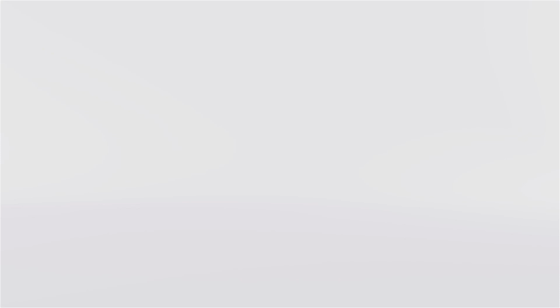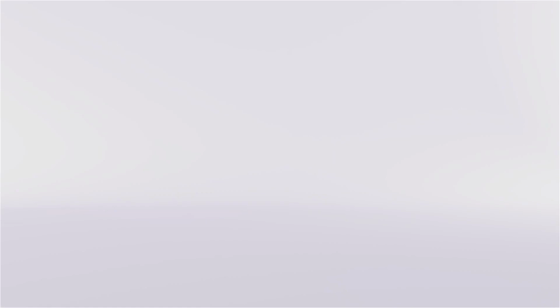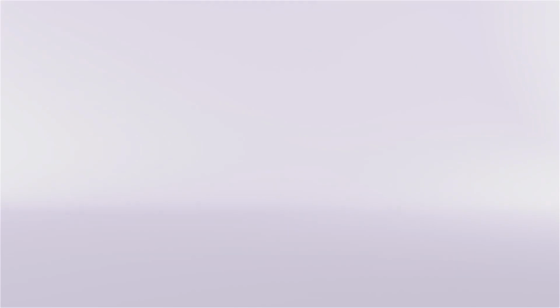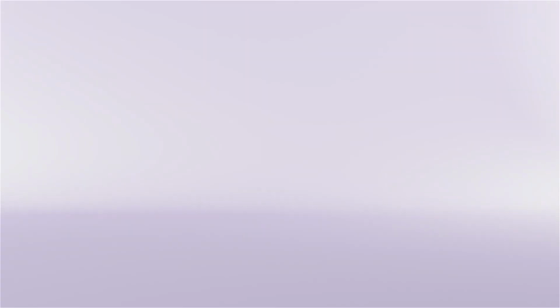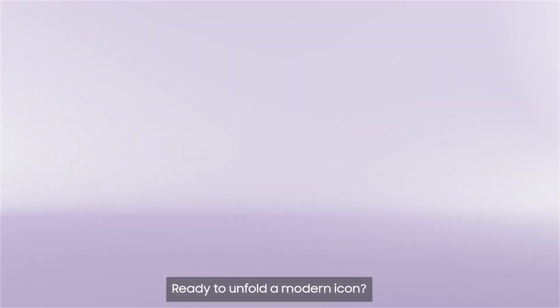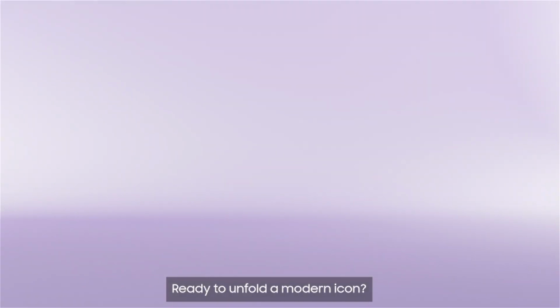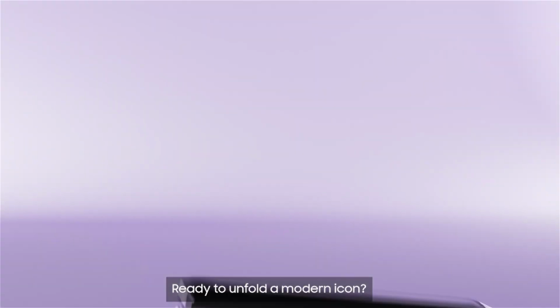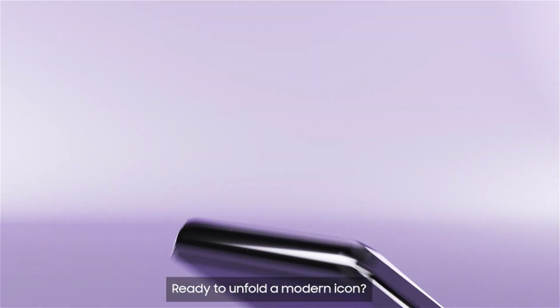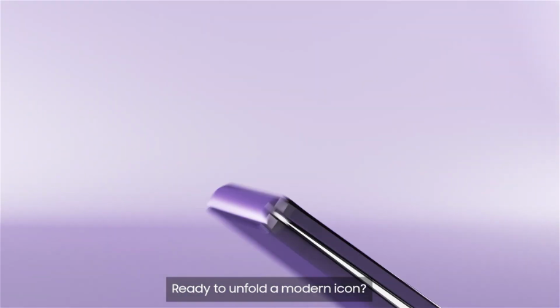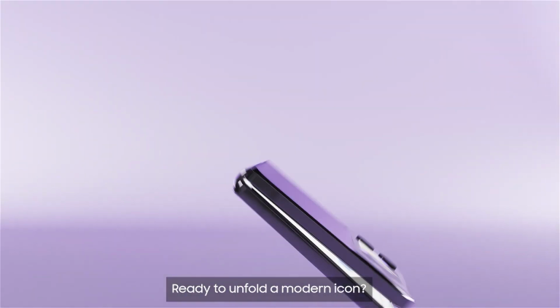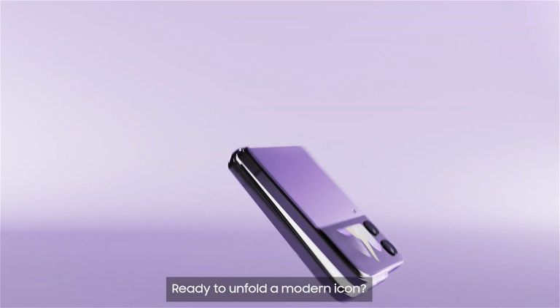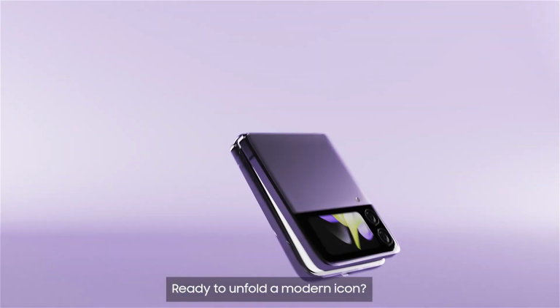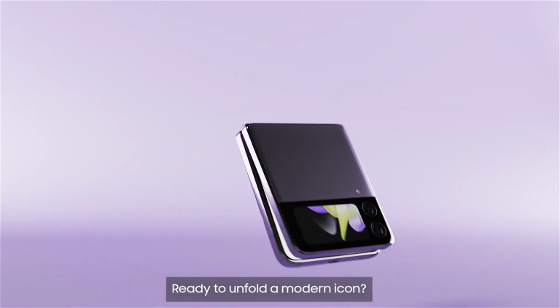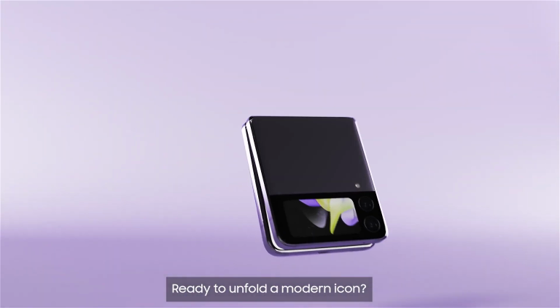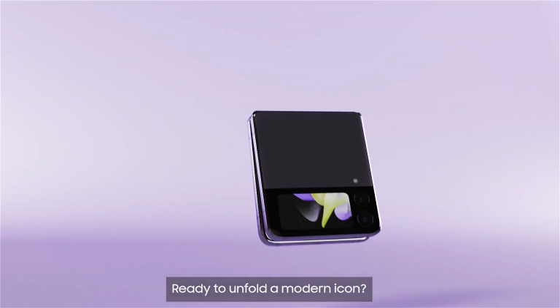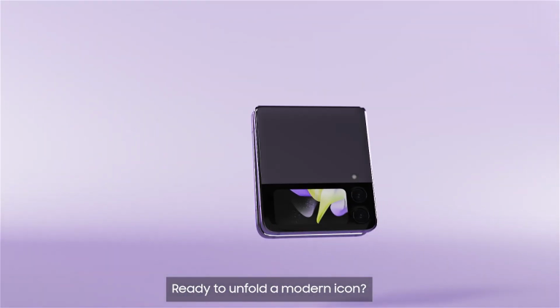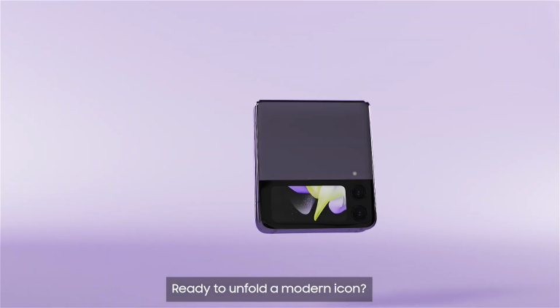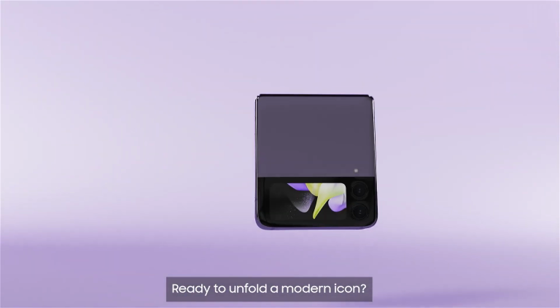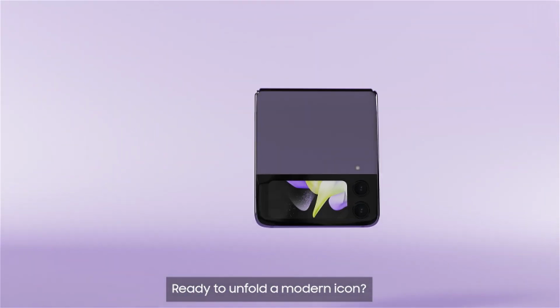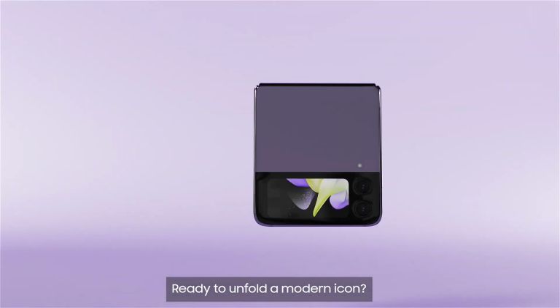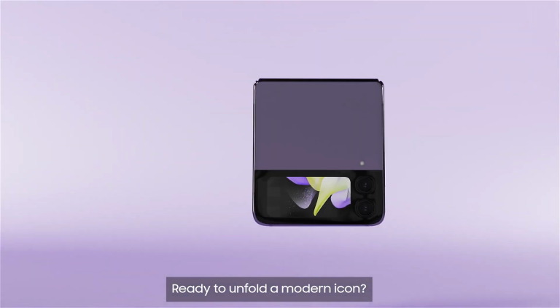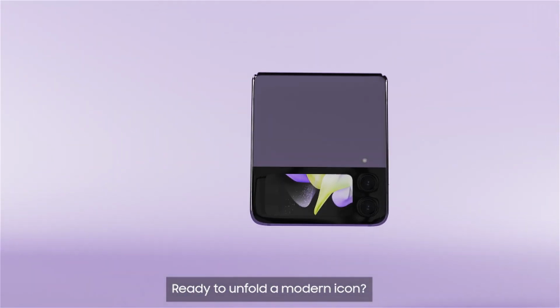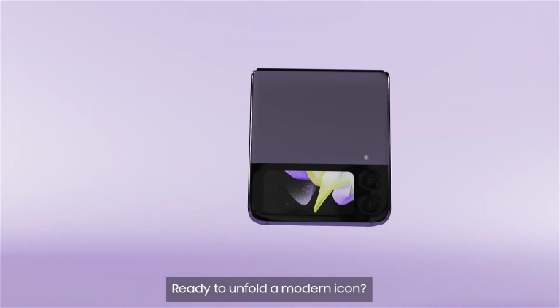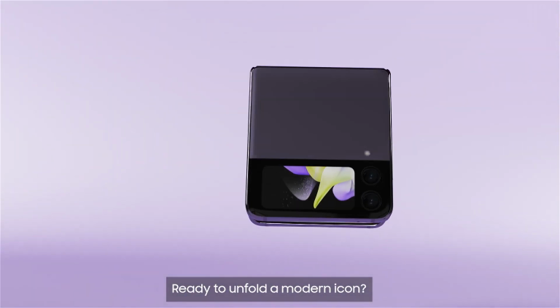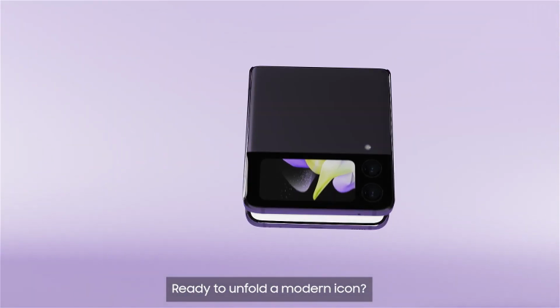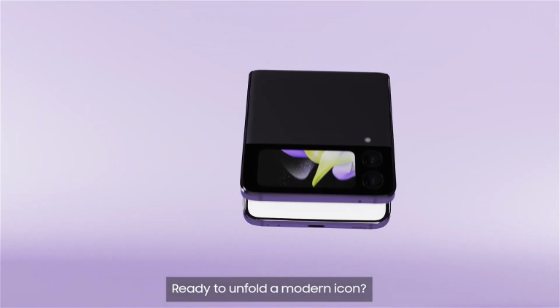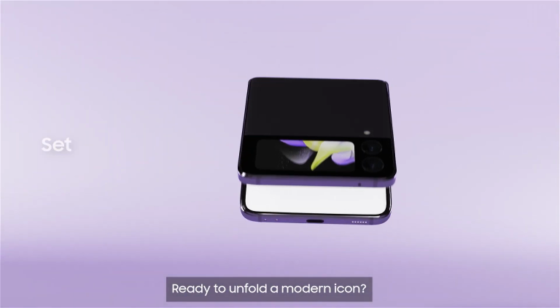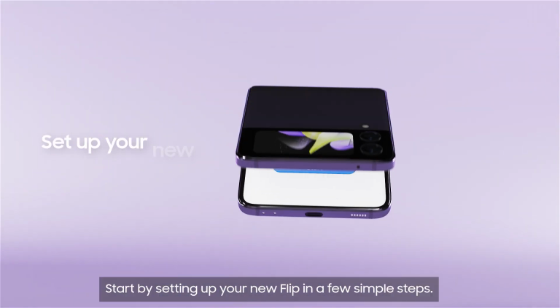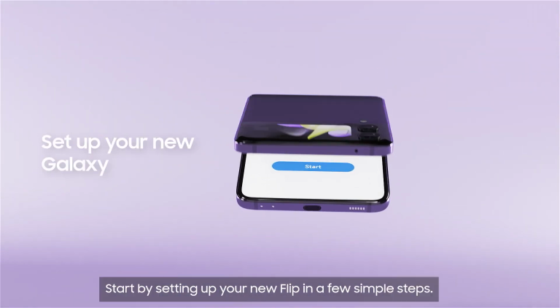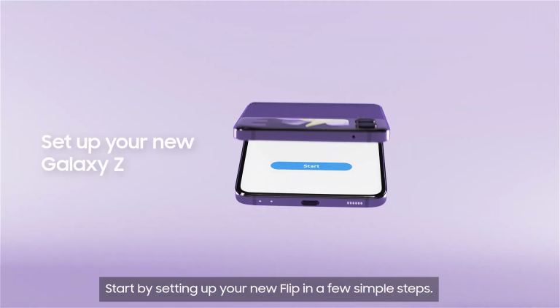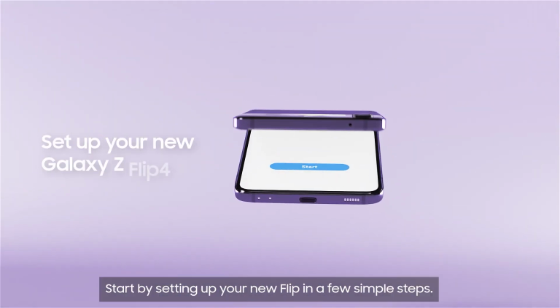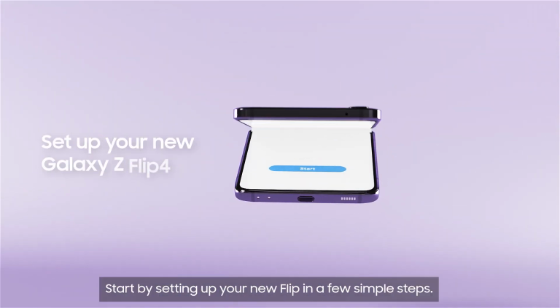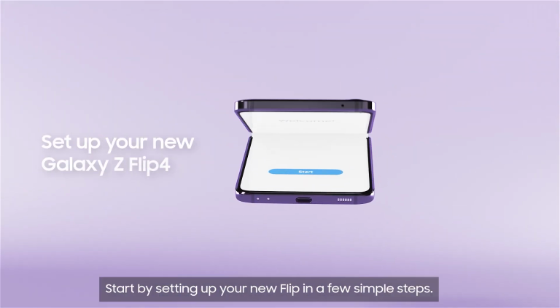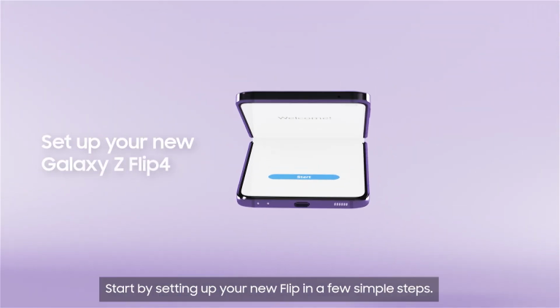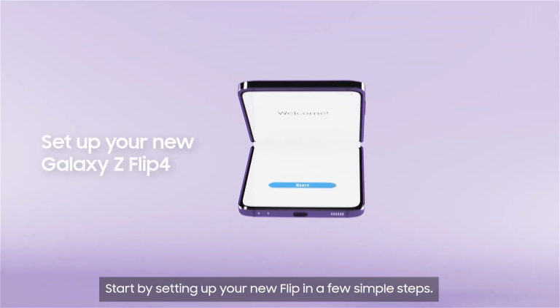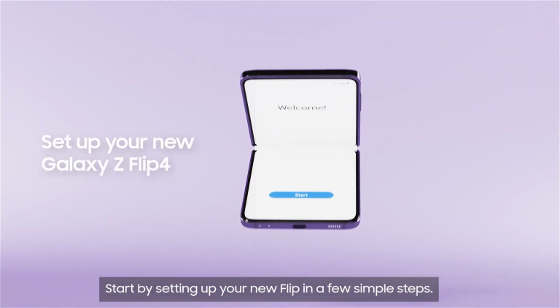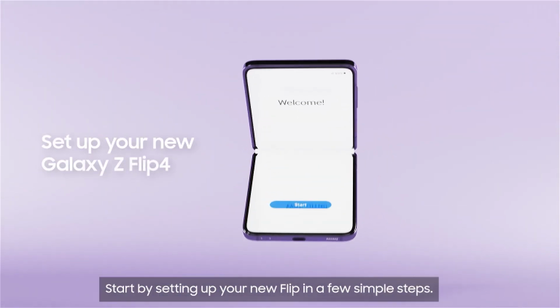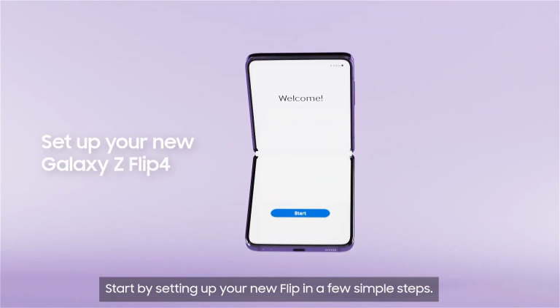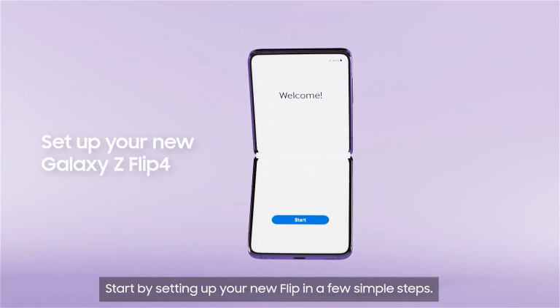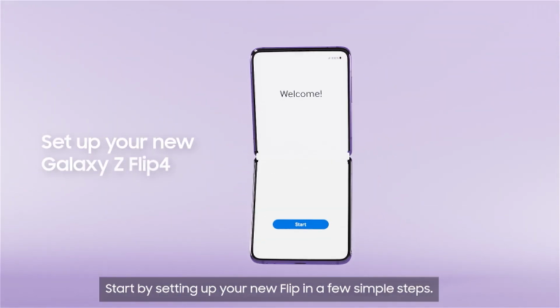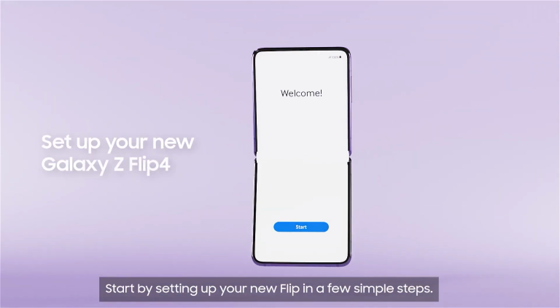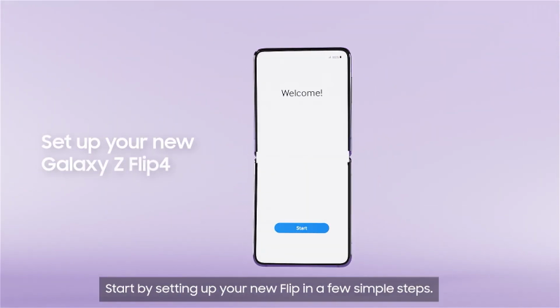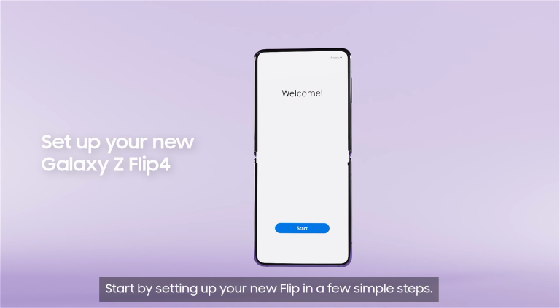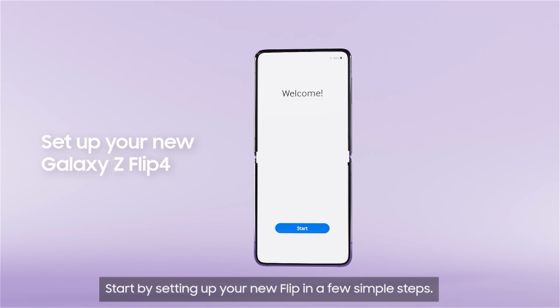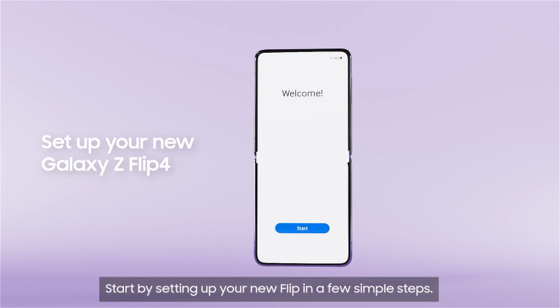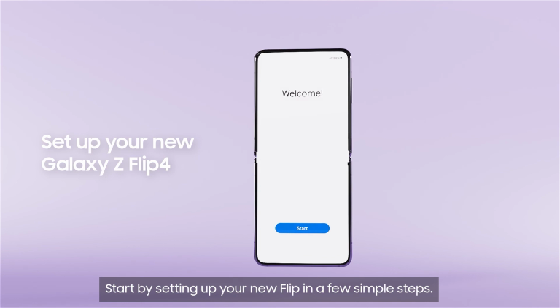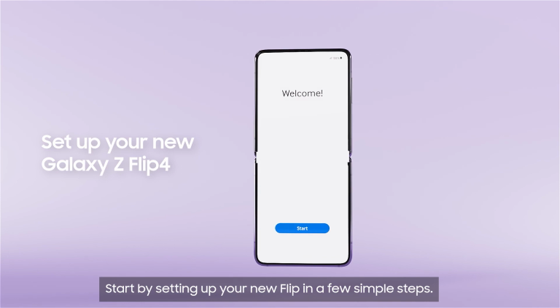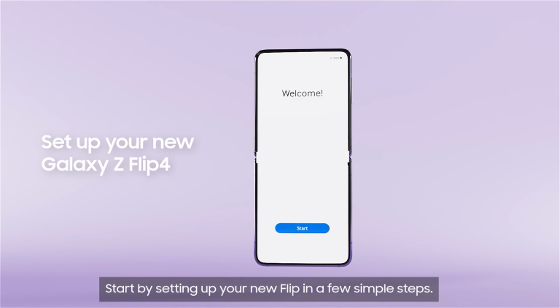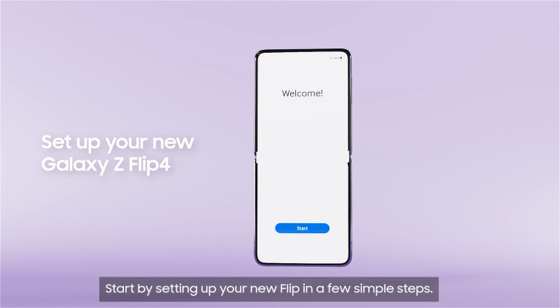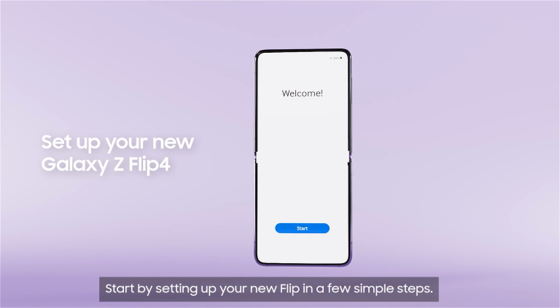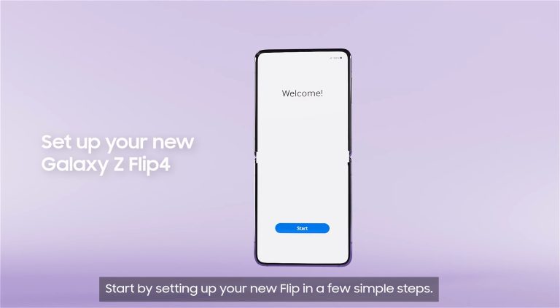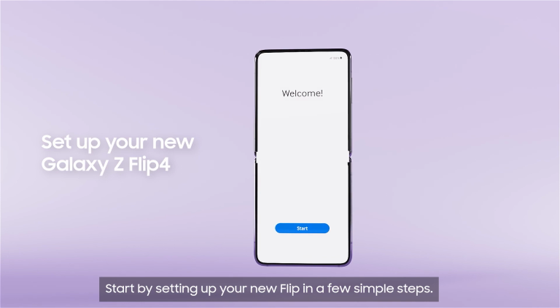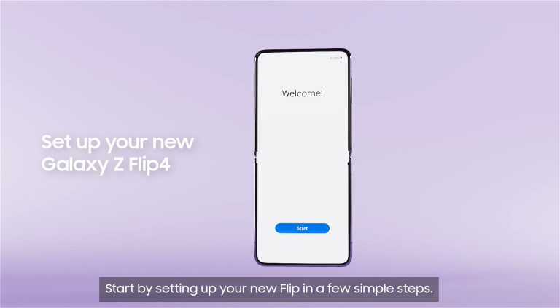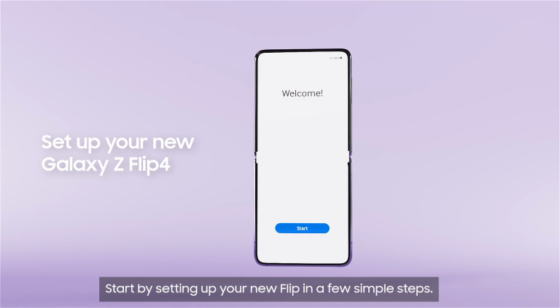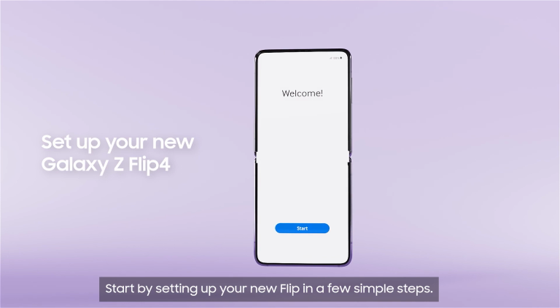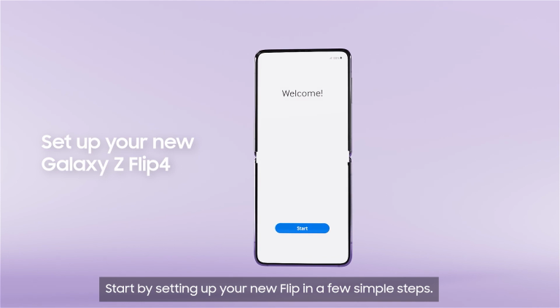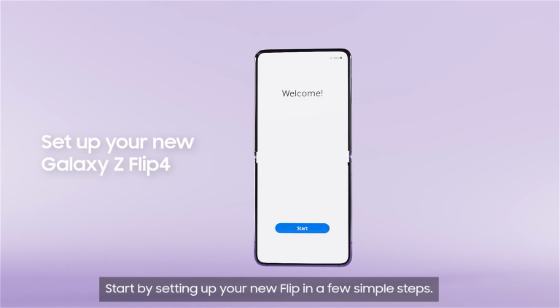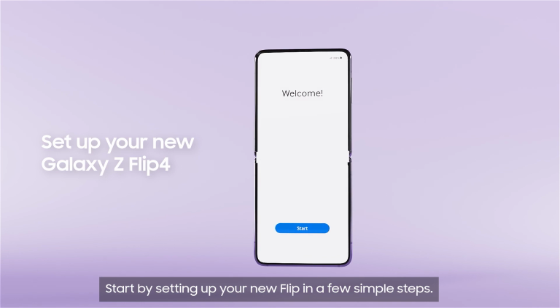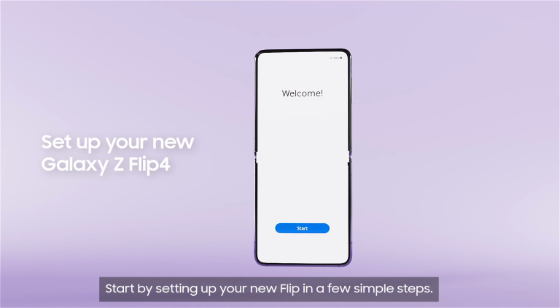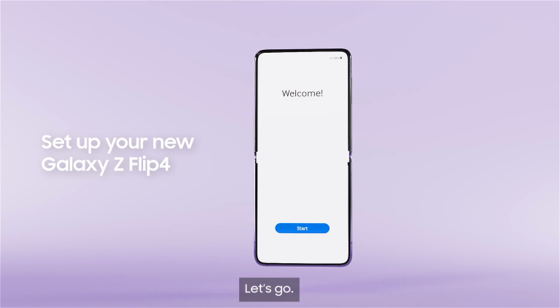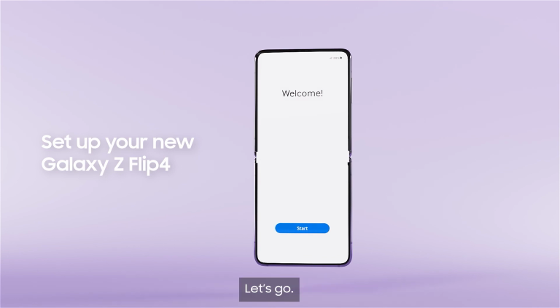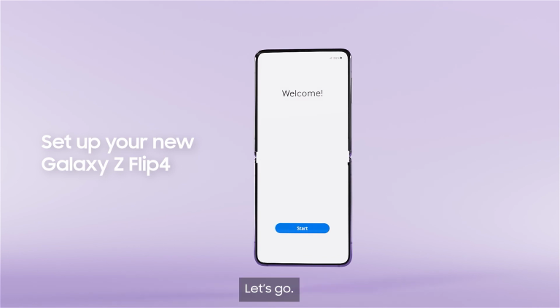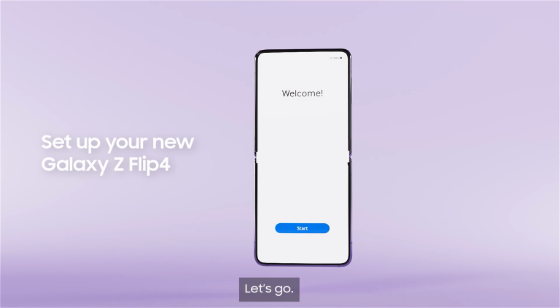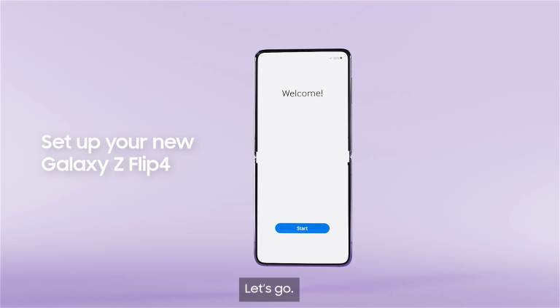Ready to unfold a modern icon? Start by setting up your new flip in a few simple steps. Let's go!